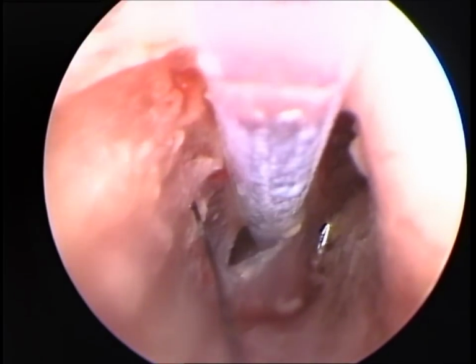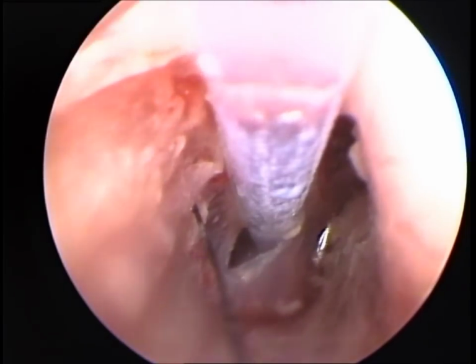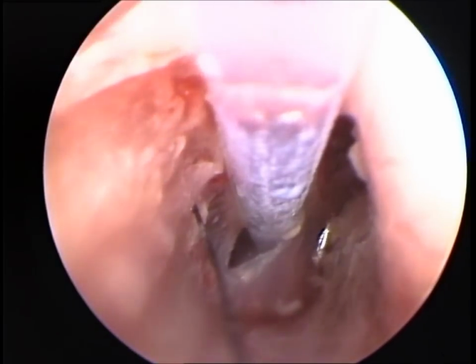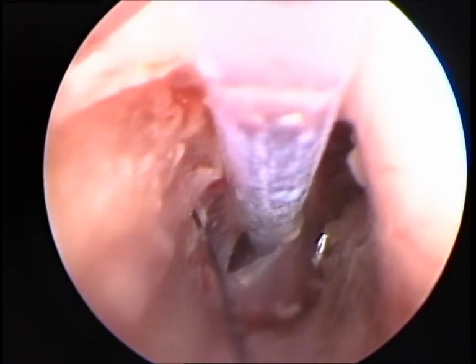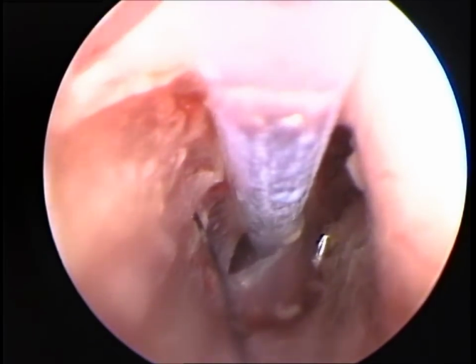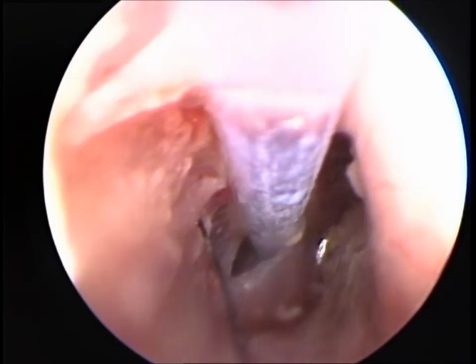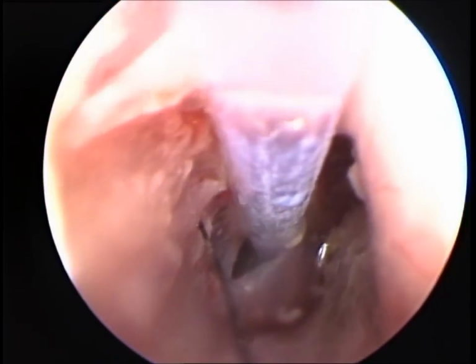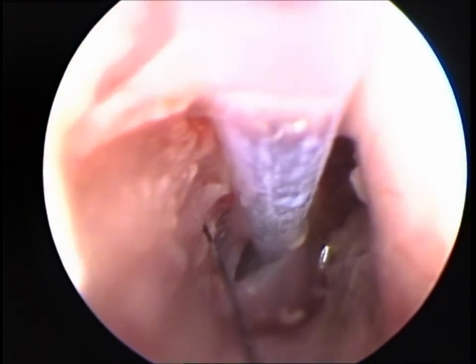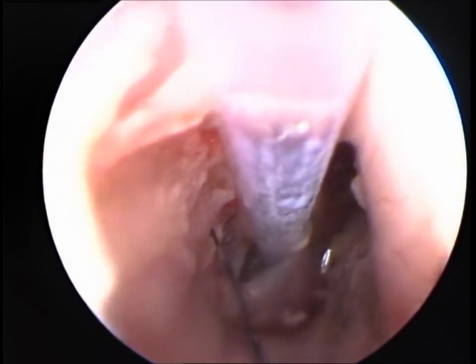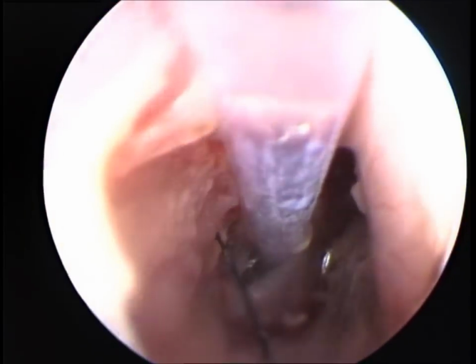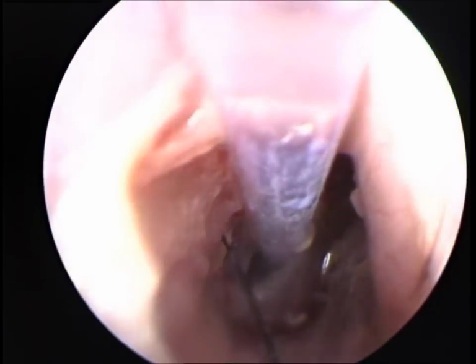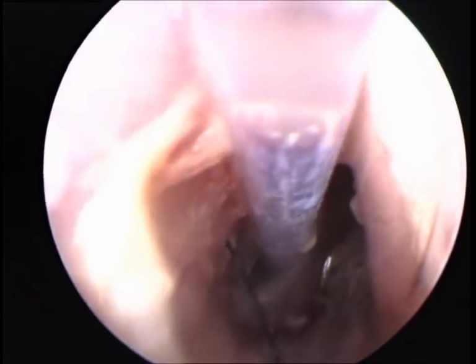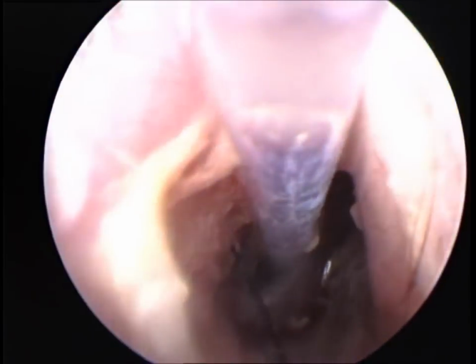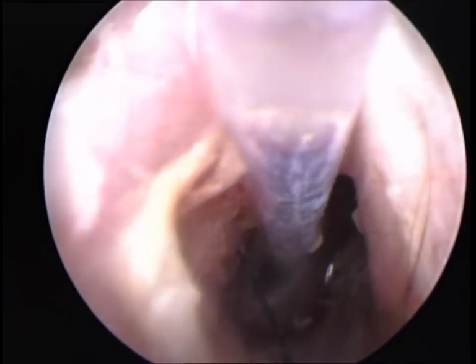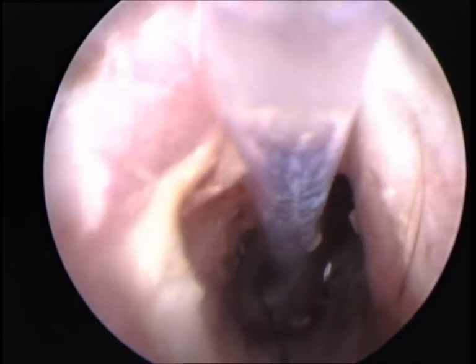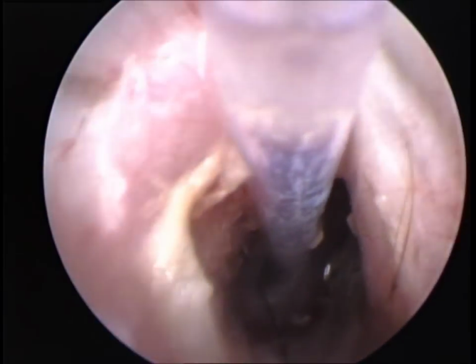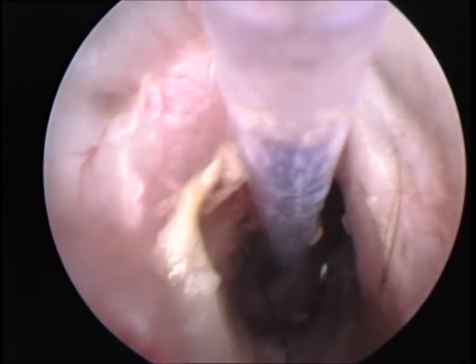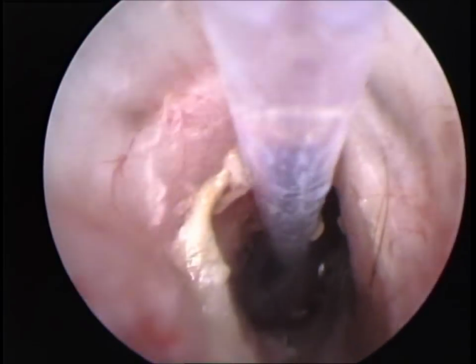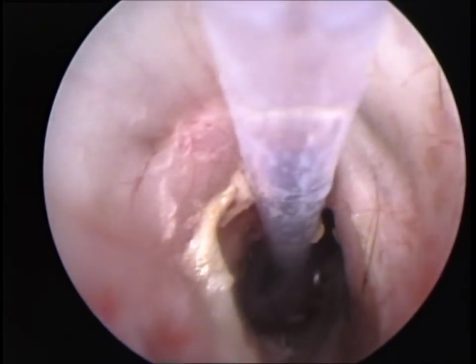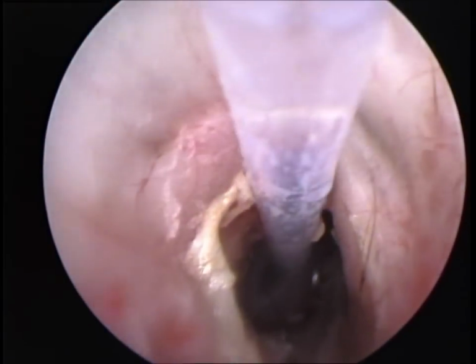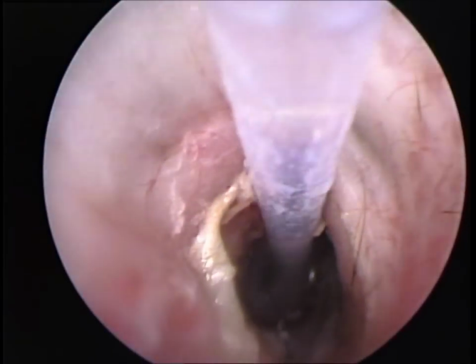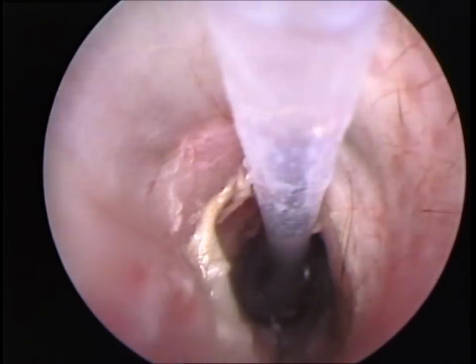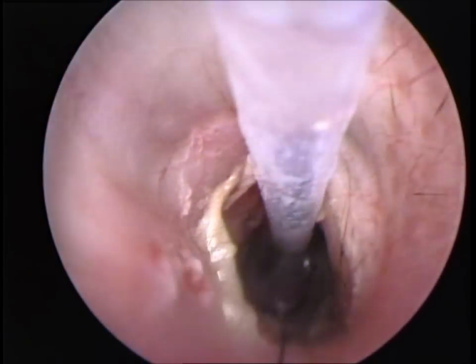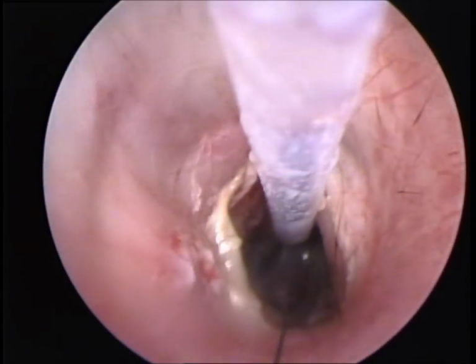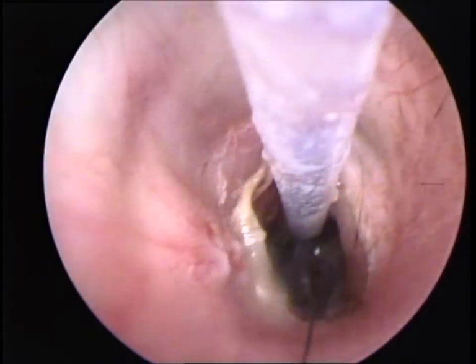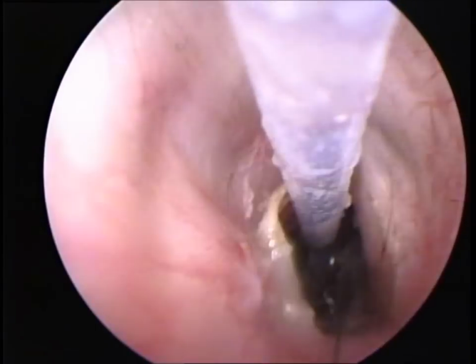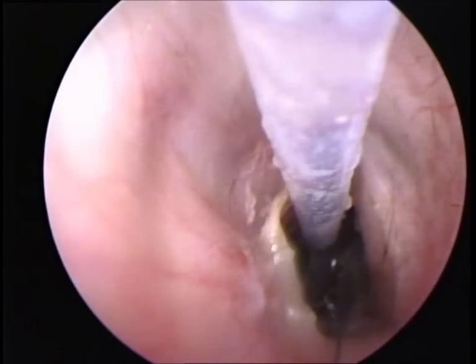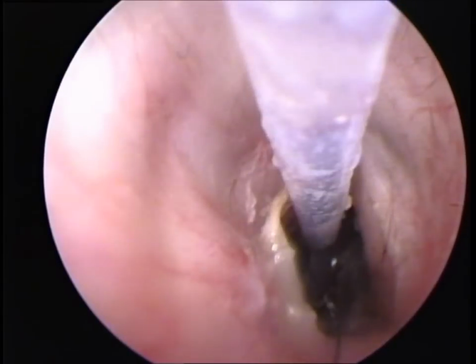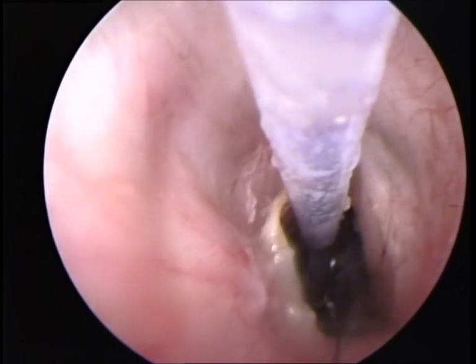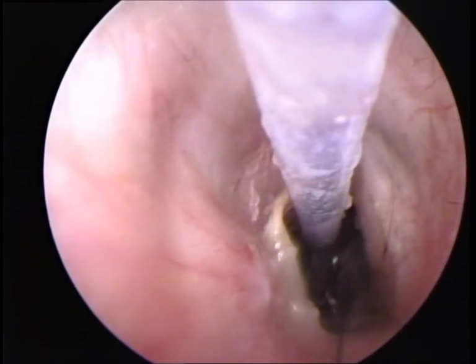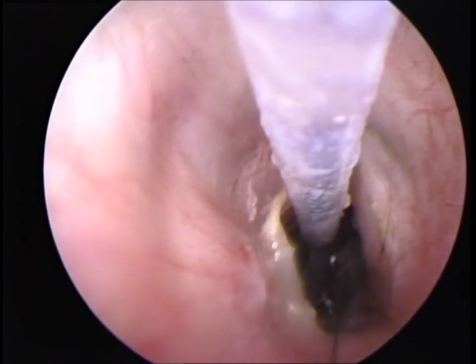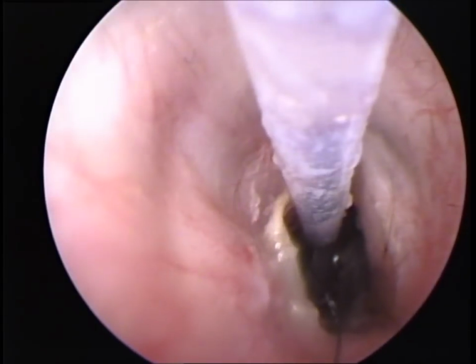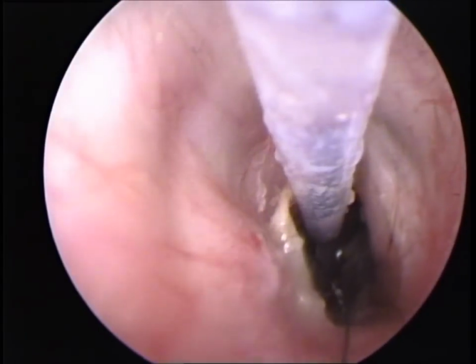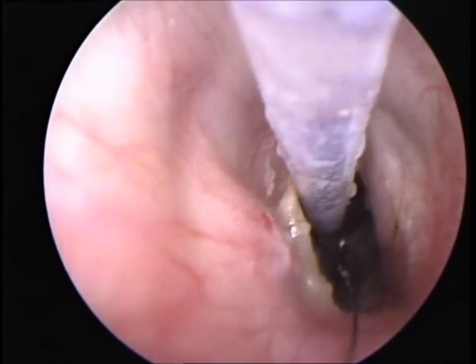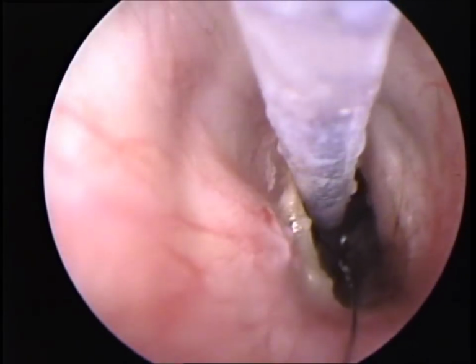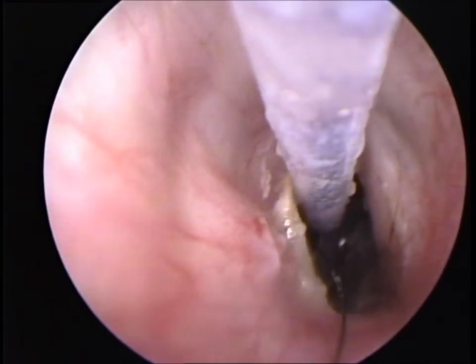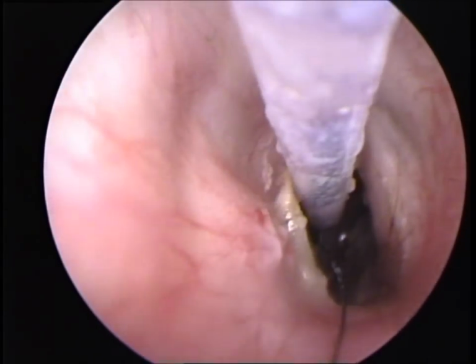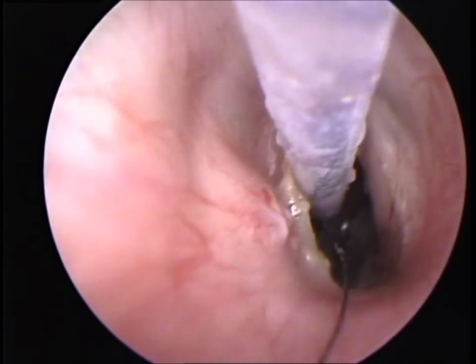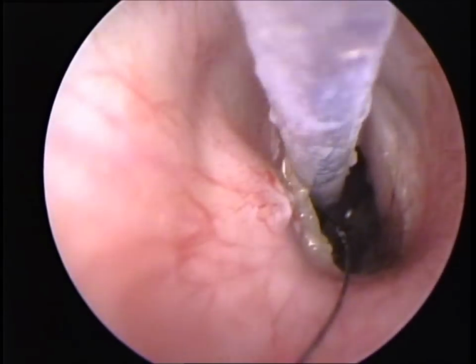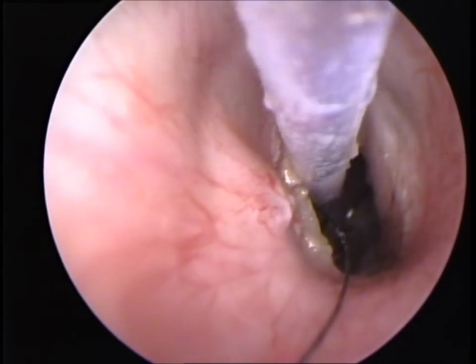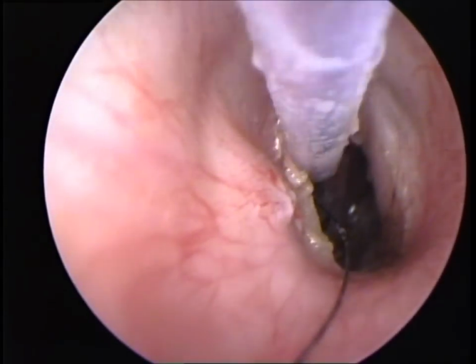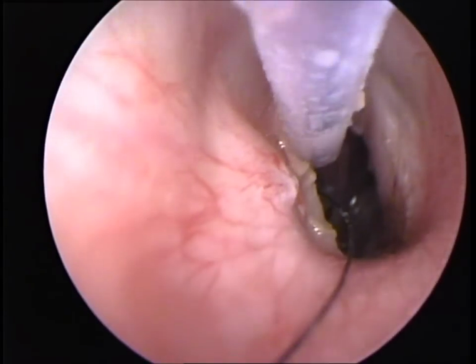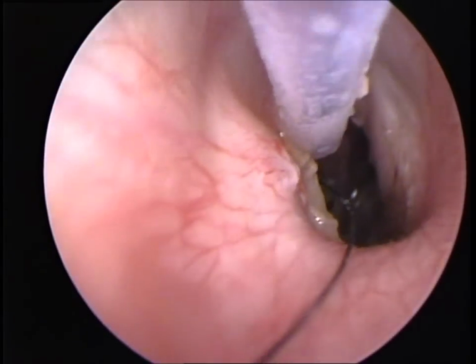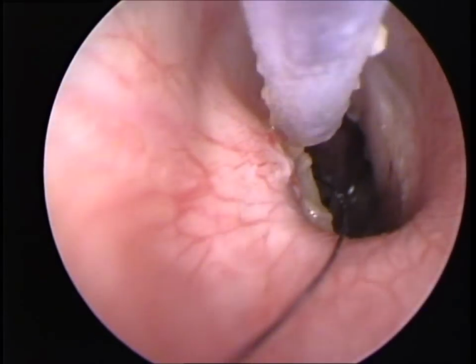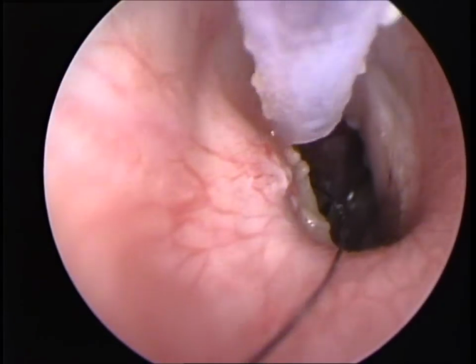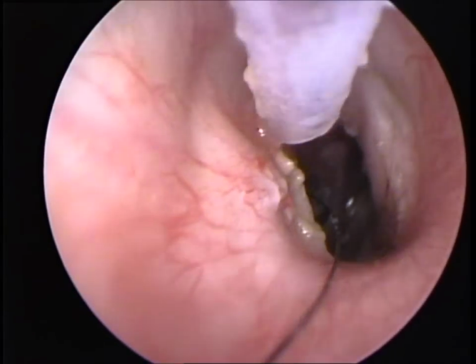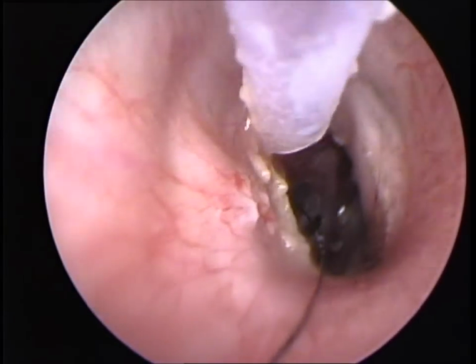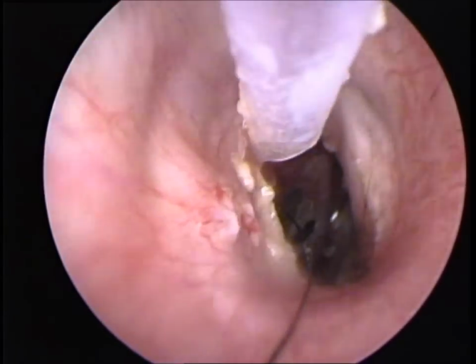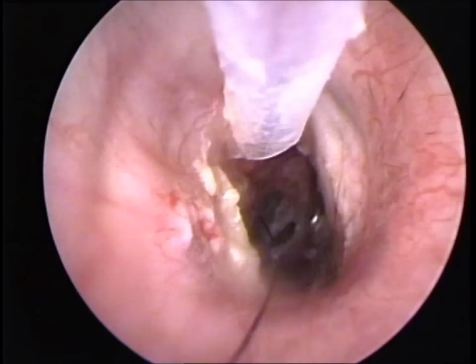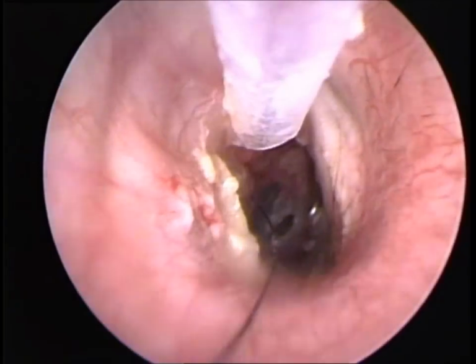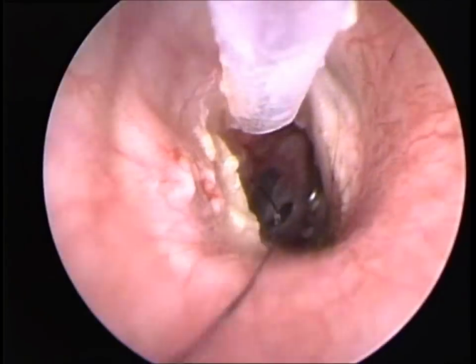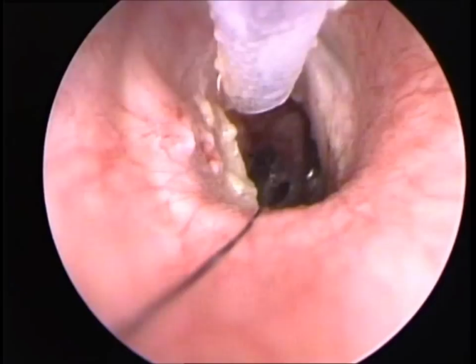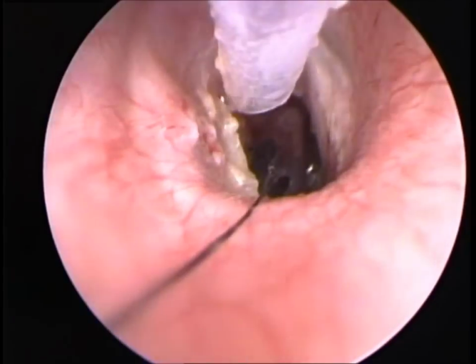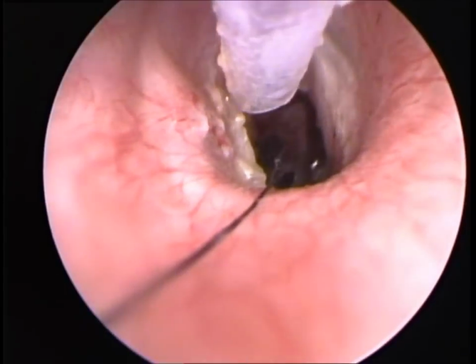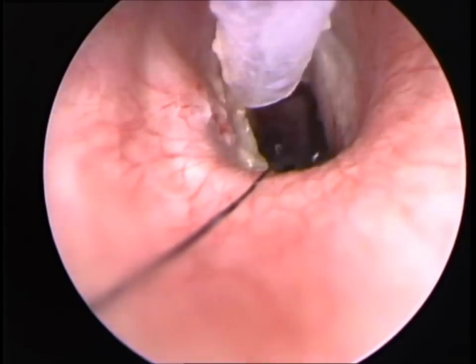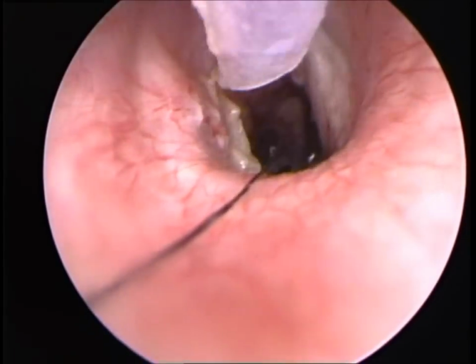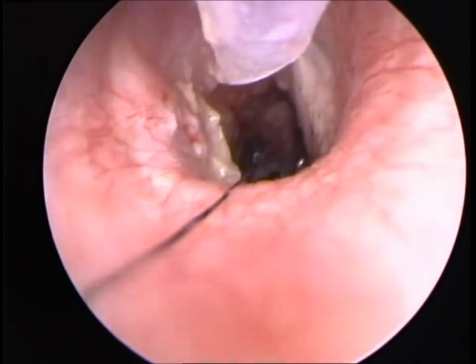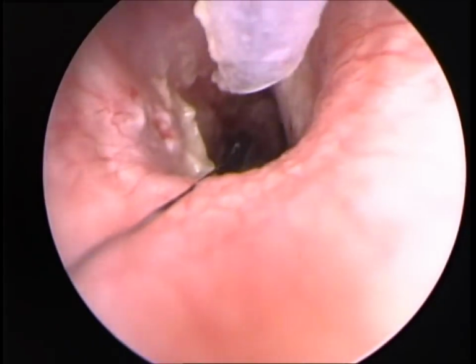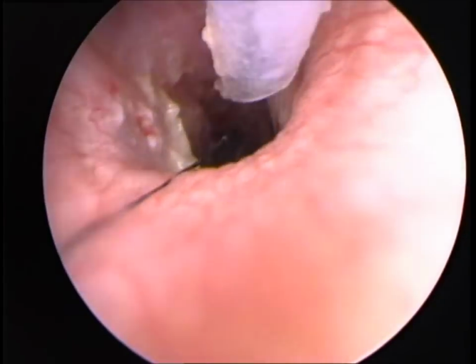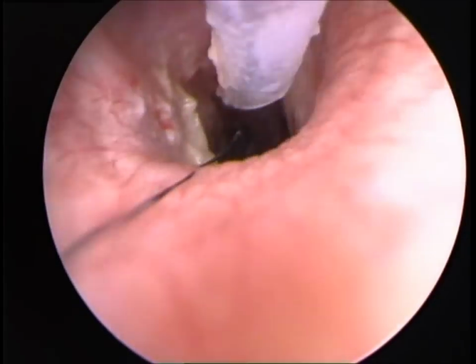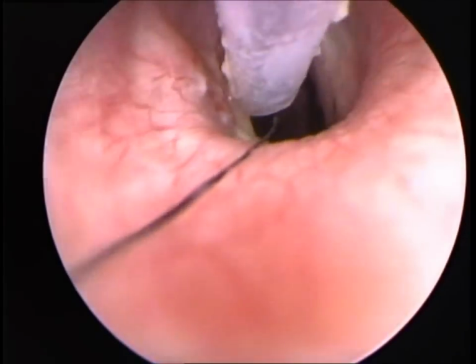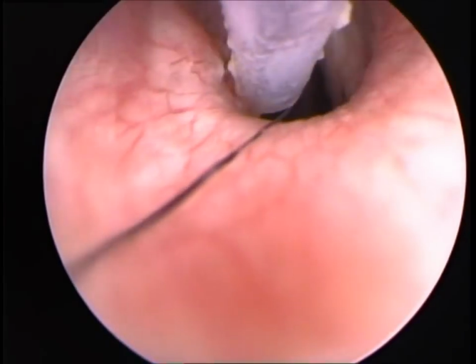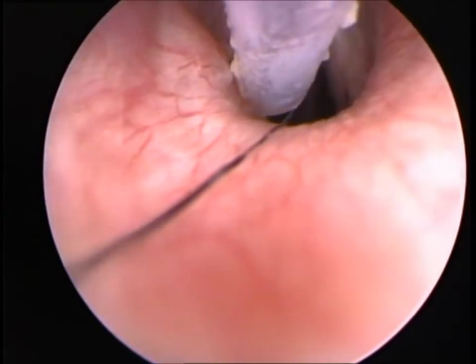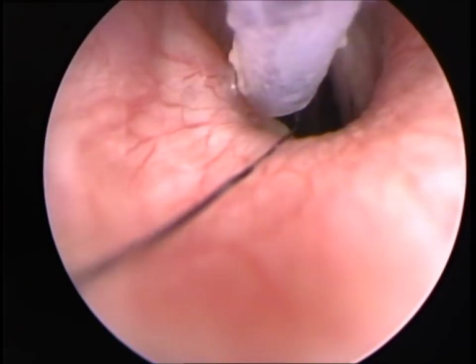Myringotomy incisions can take anything from two weeks to several months to heal, and while this occurs the dog should be kept out of water.